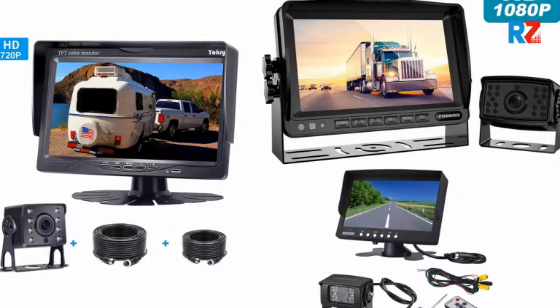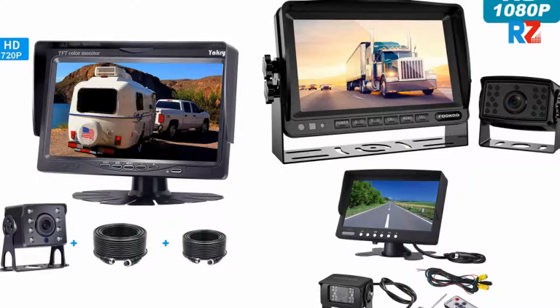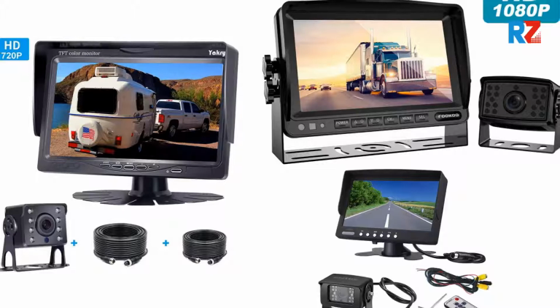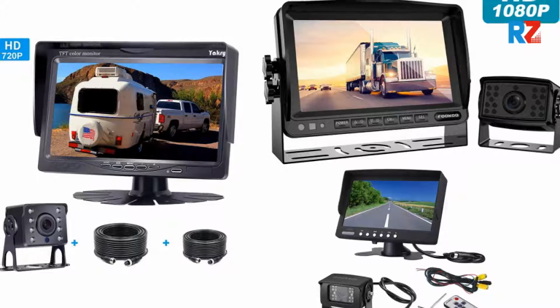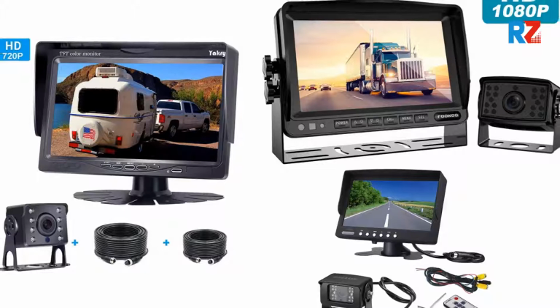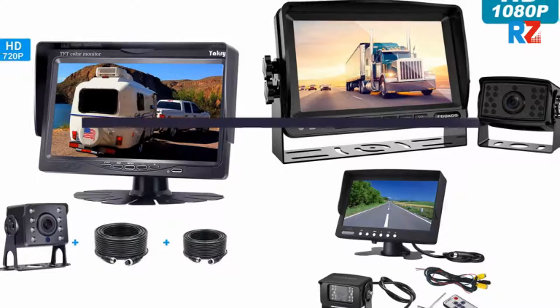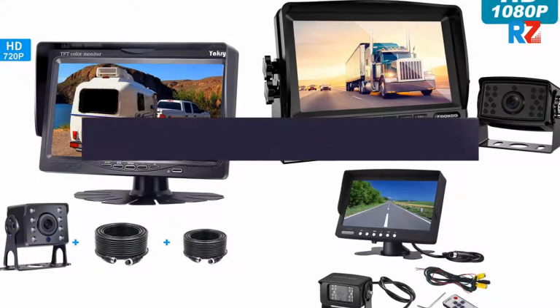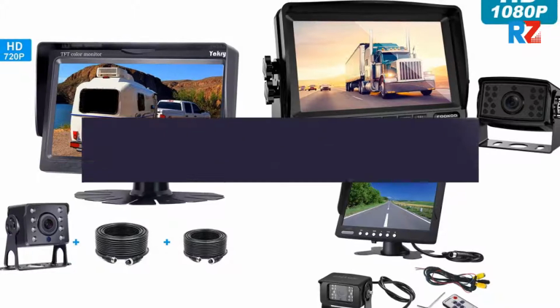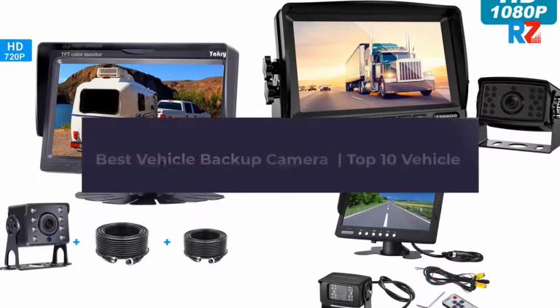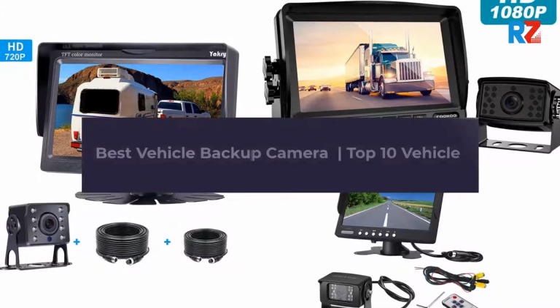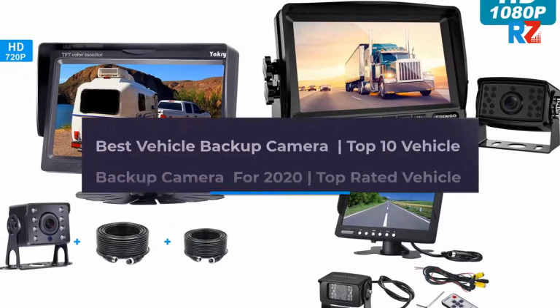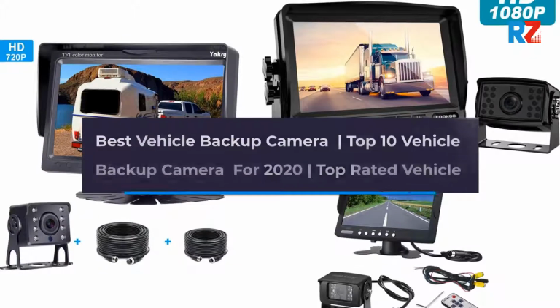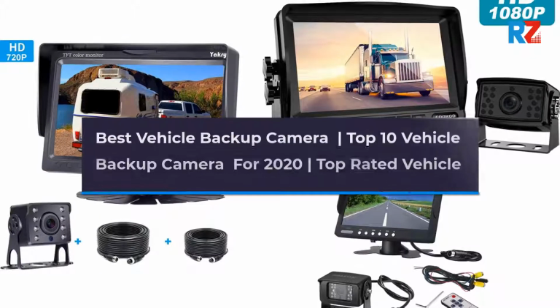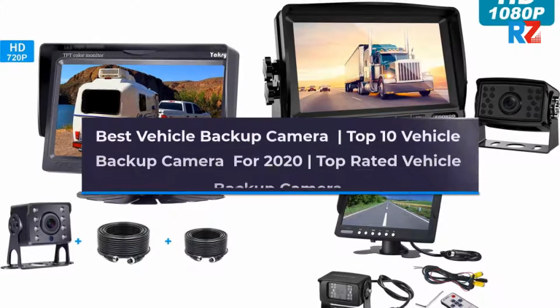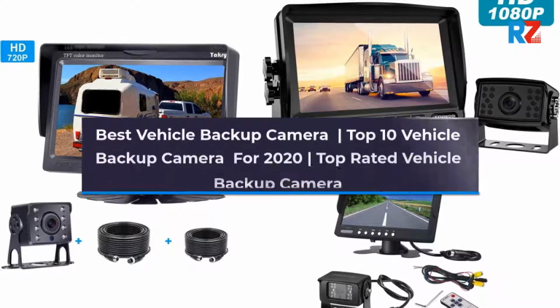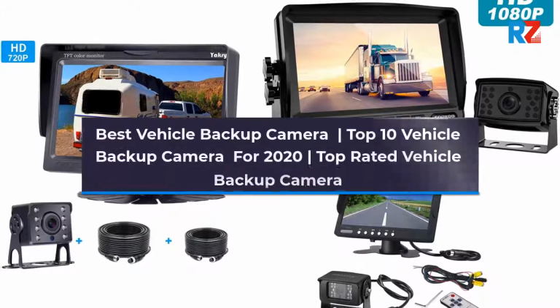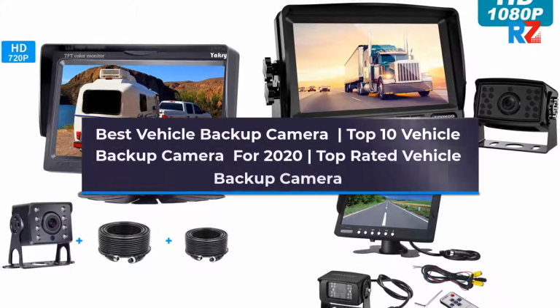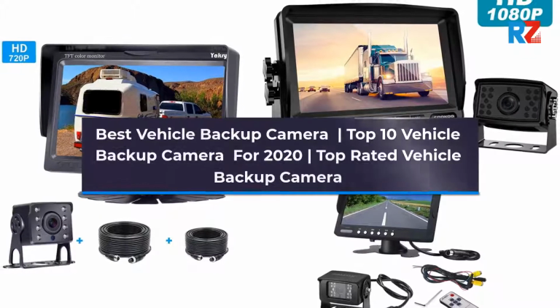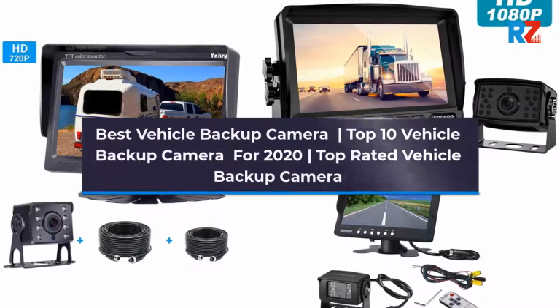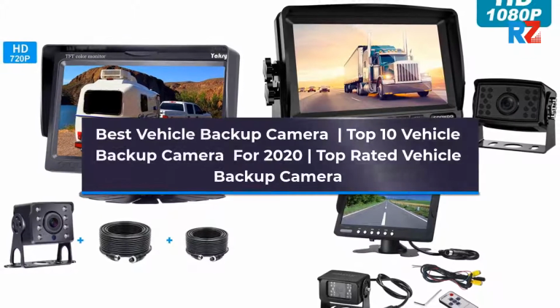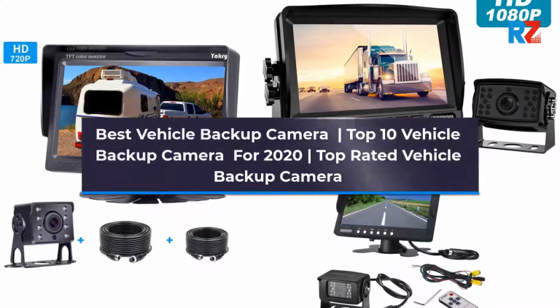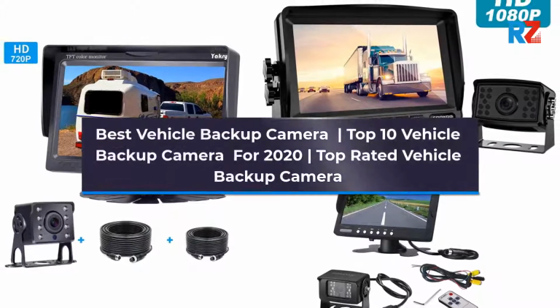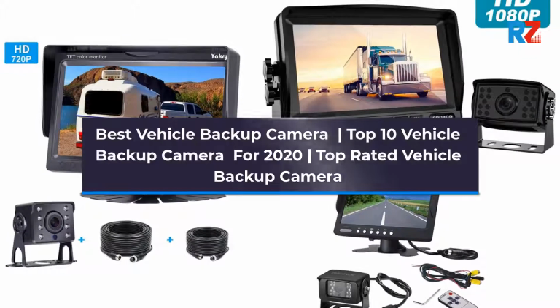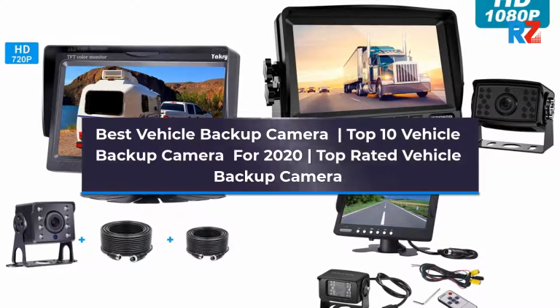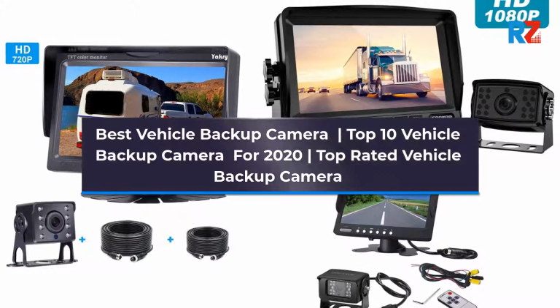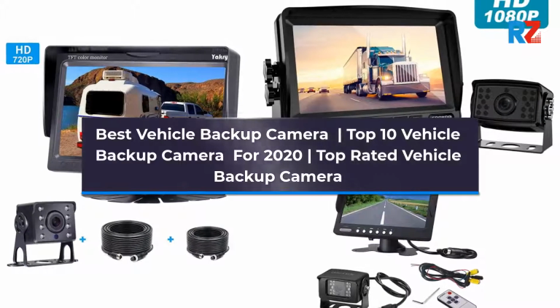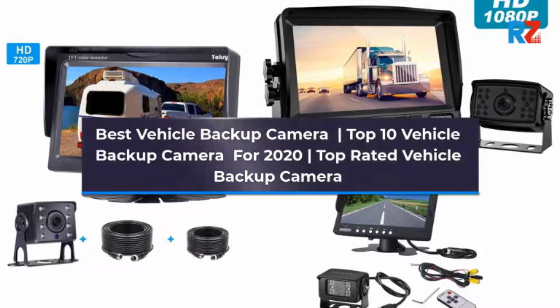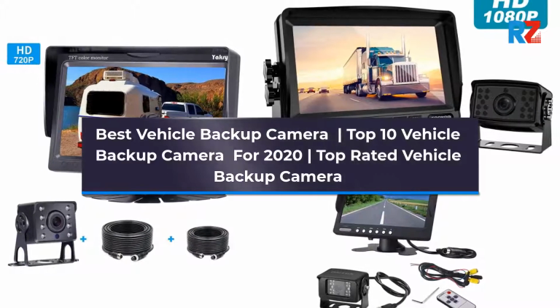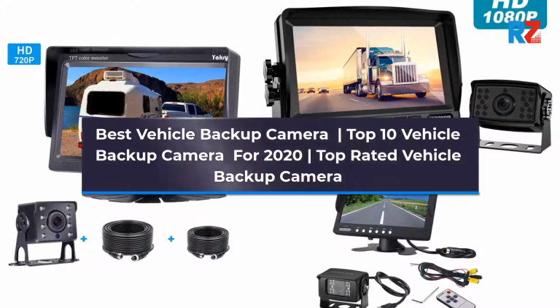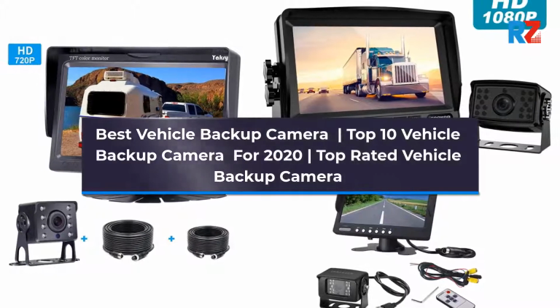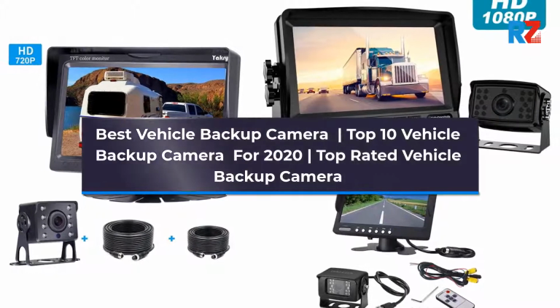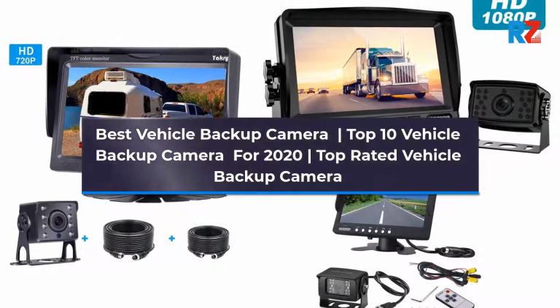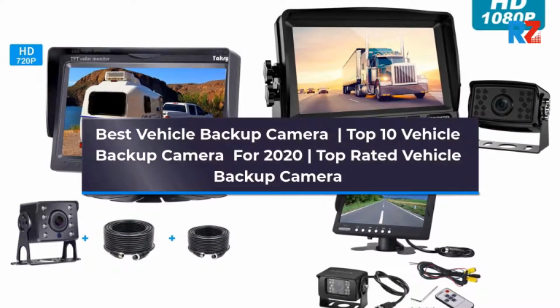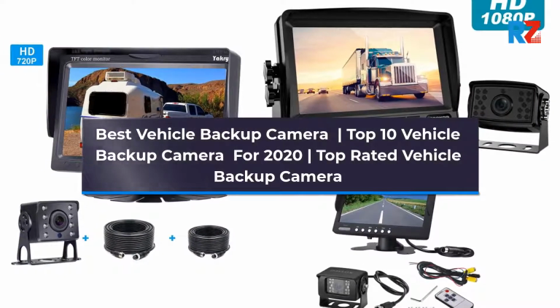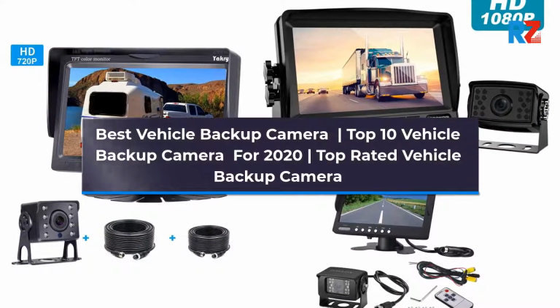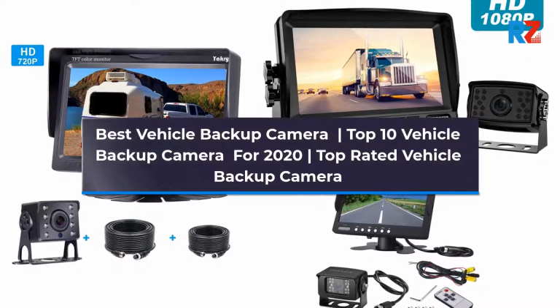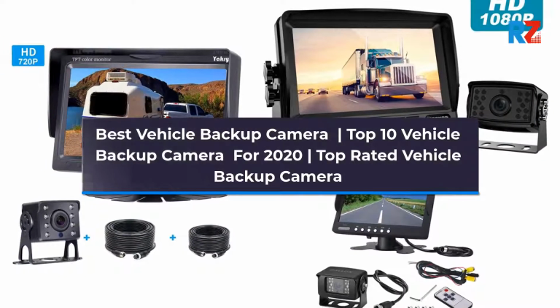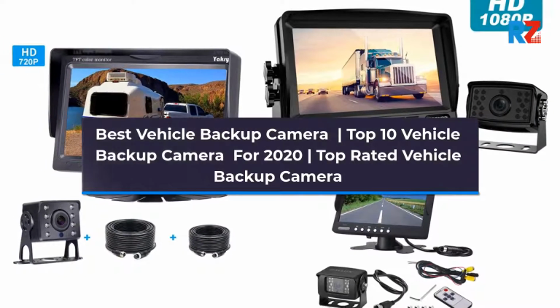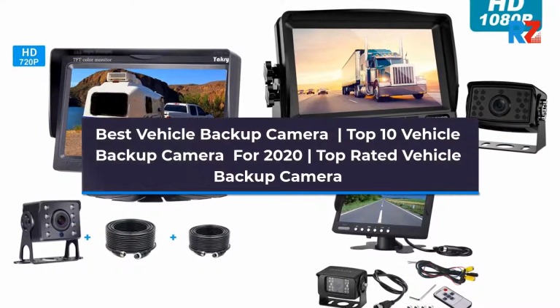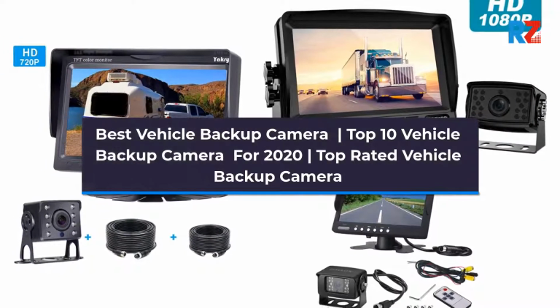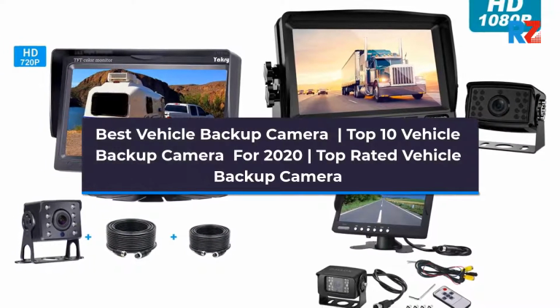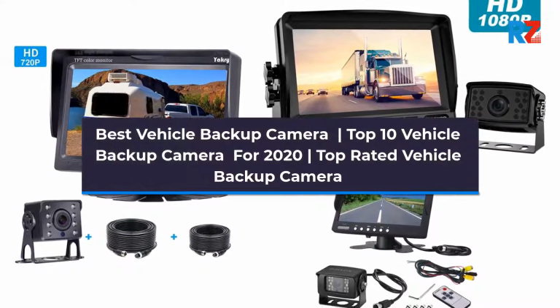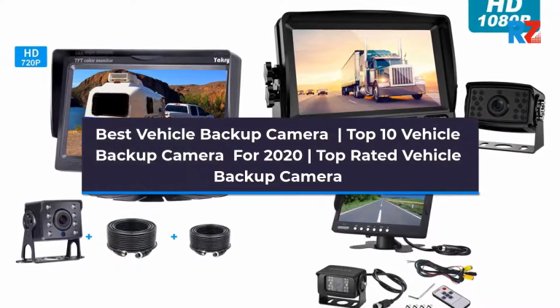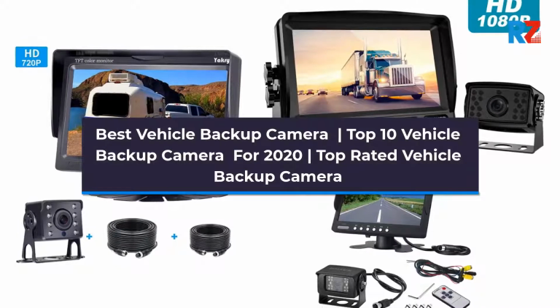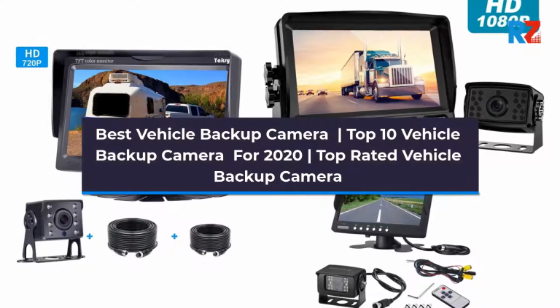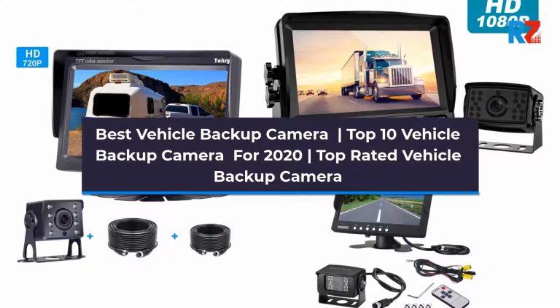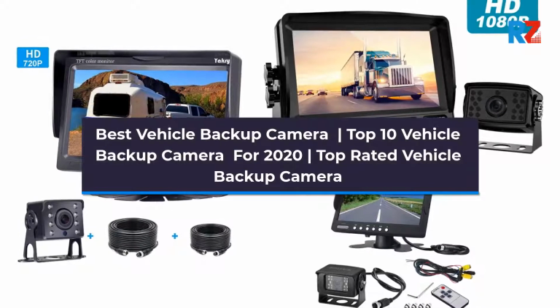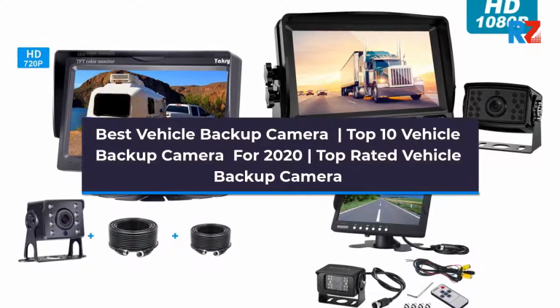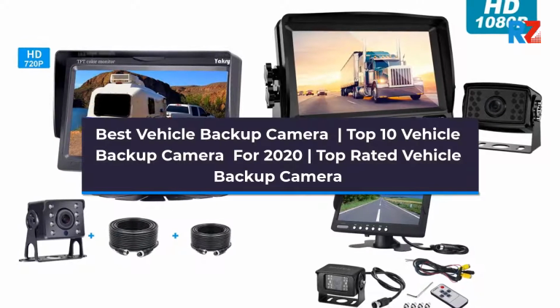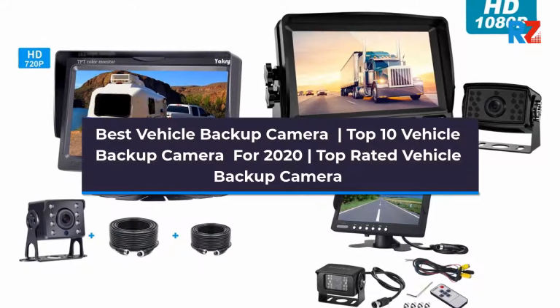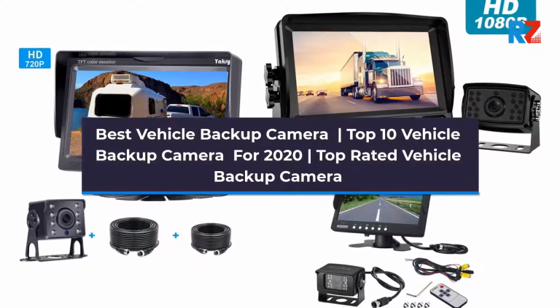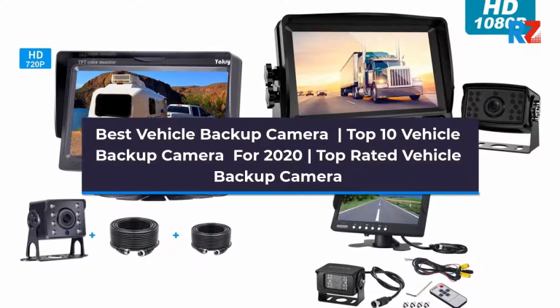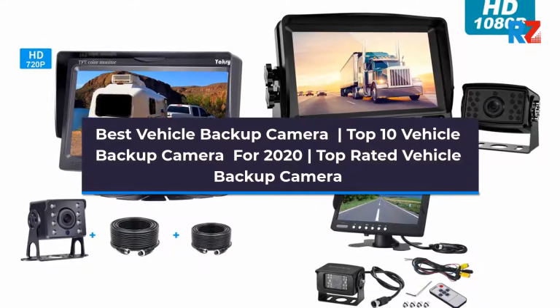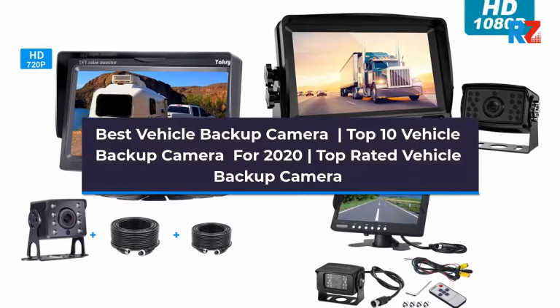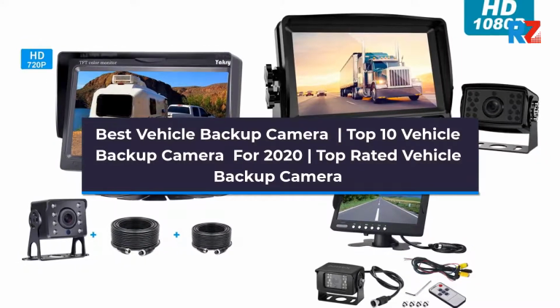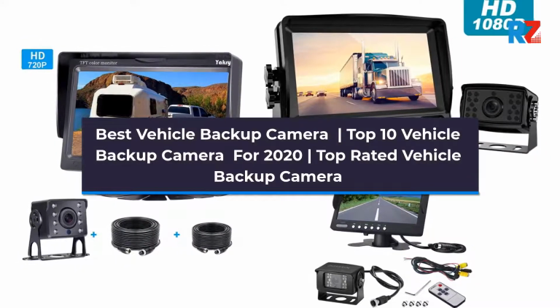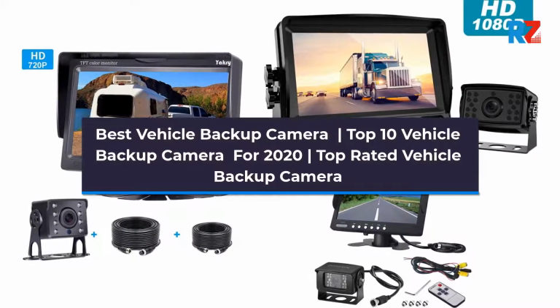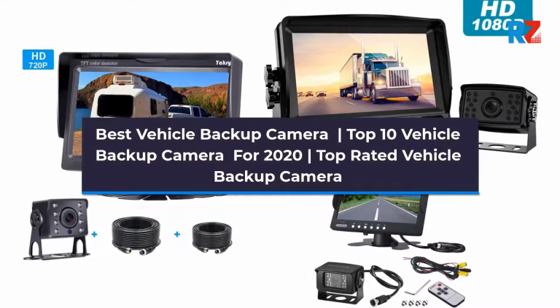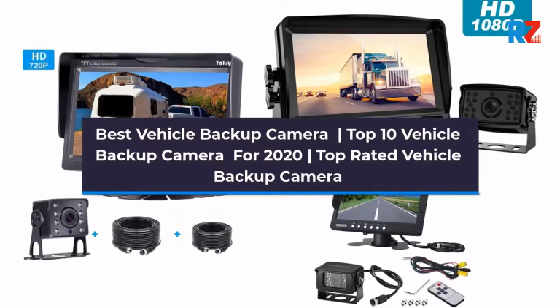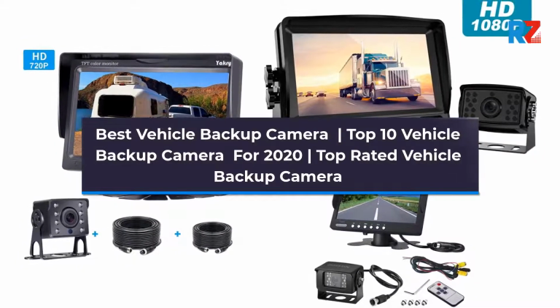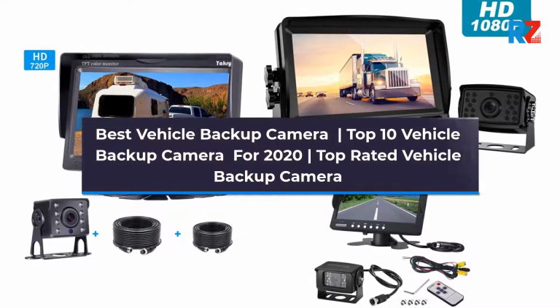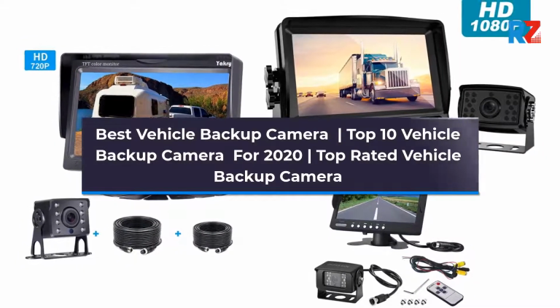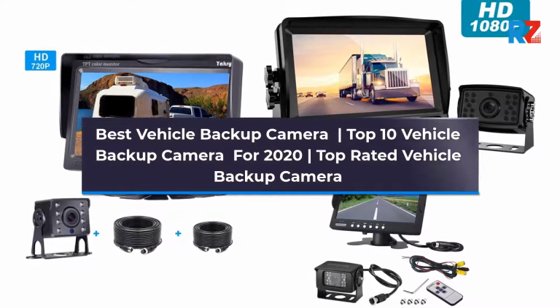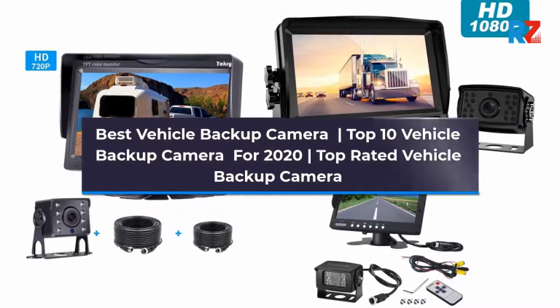Best Vehicle Backup Camera. Top 10 Vehicle Backup Camera for 2020. Top Rated Vehicle Backup Camera.